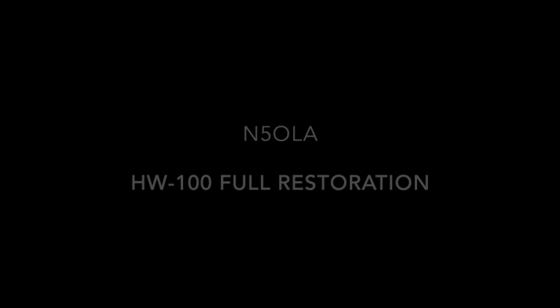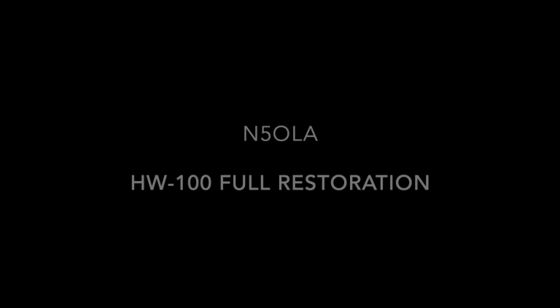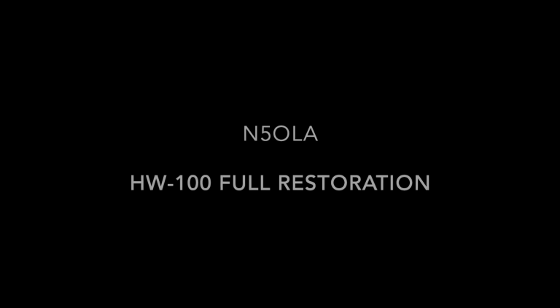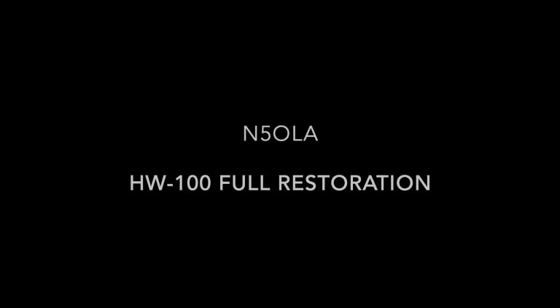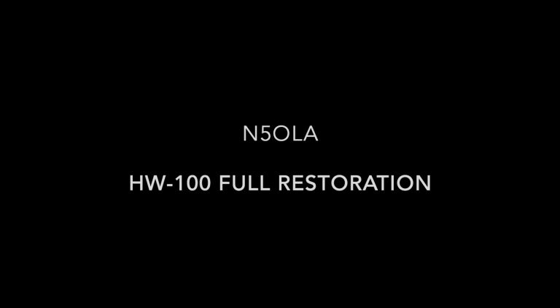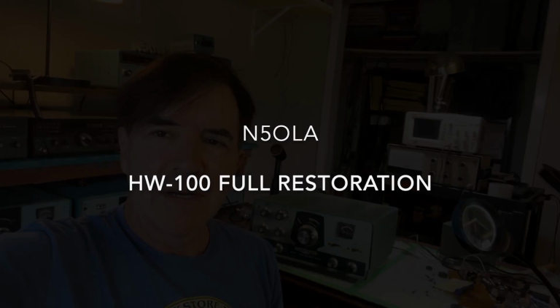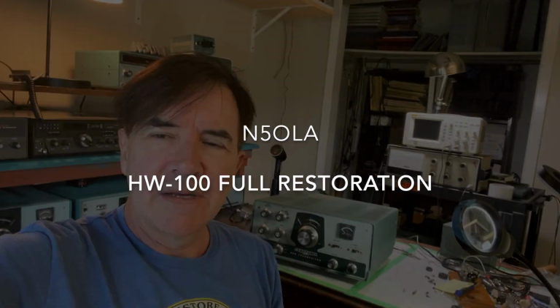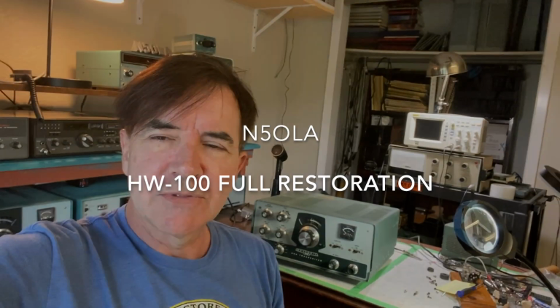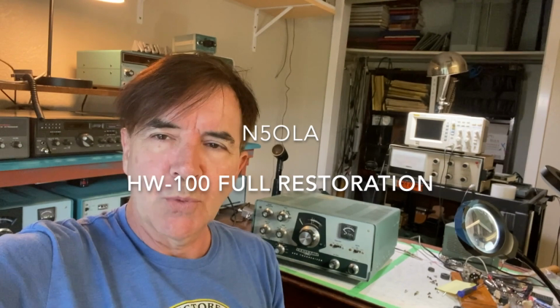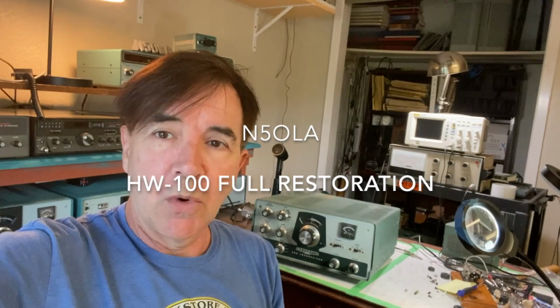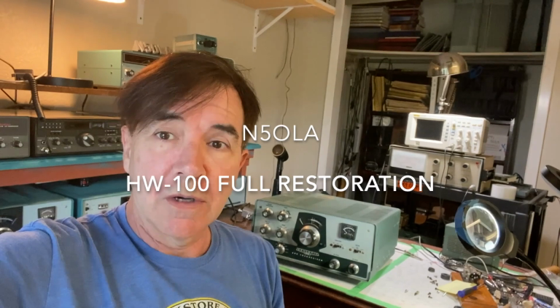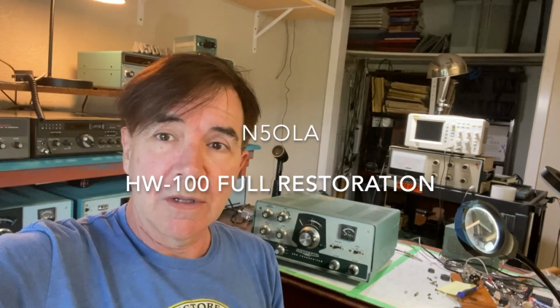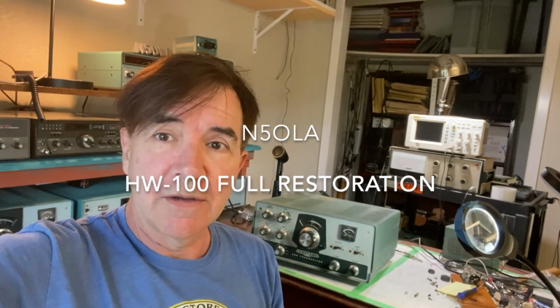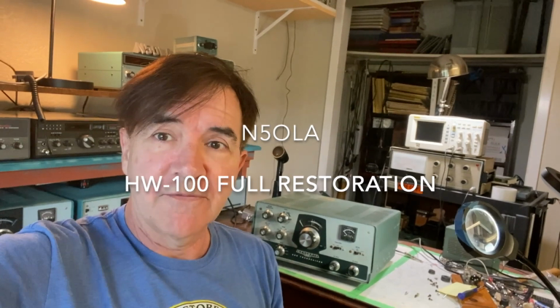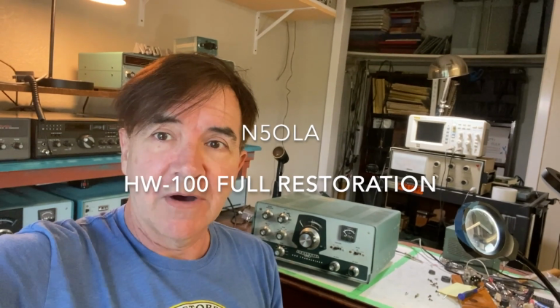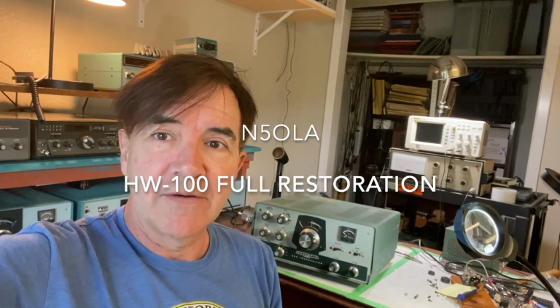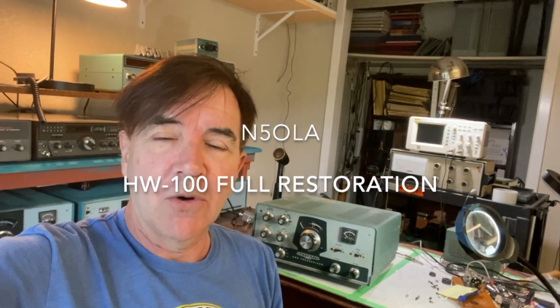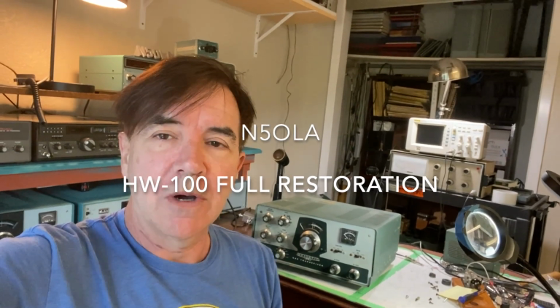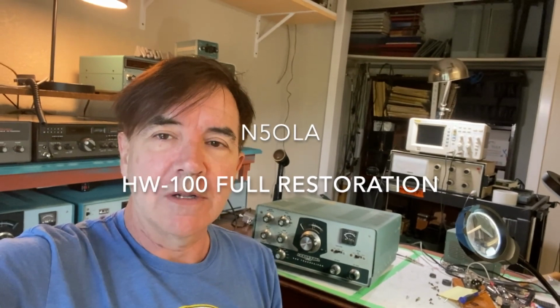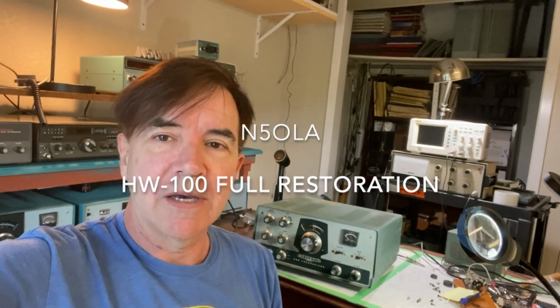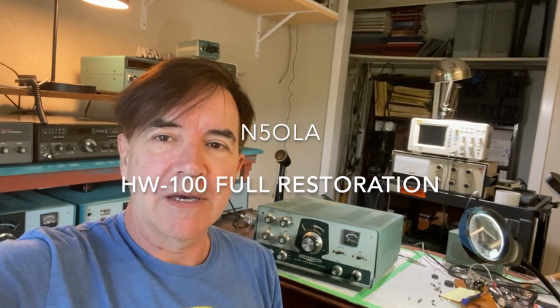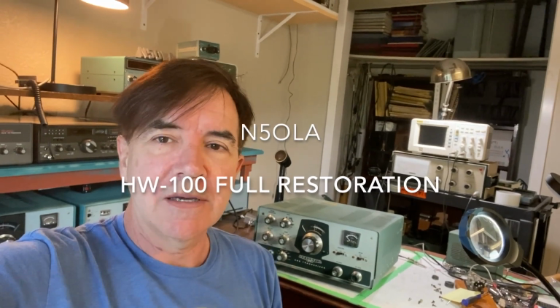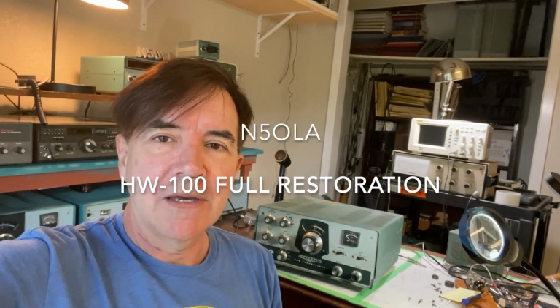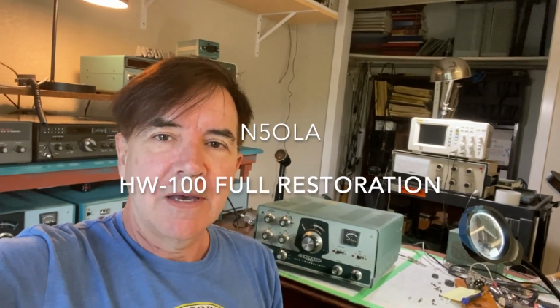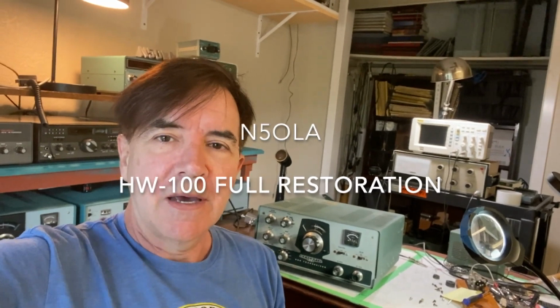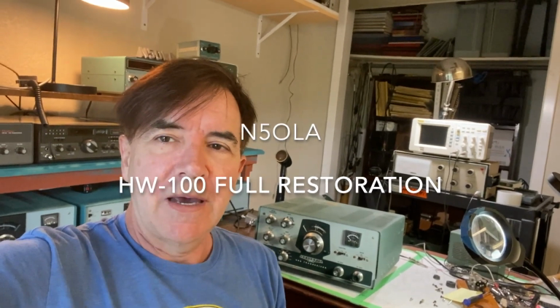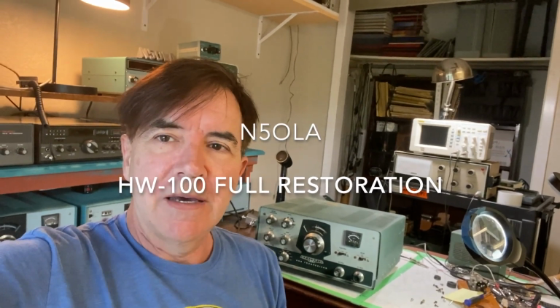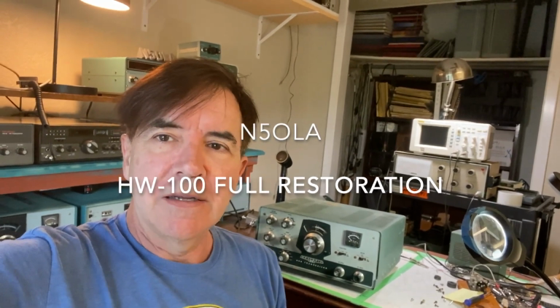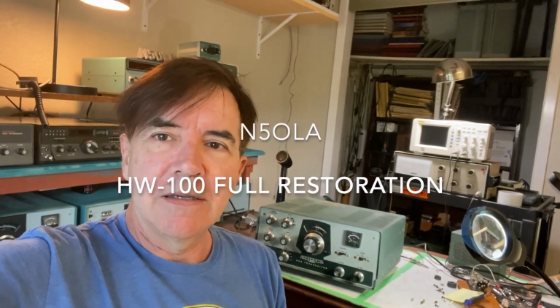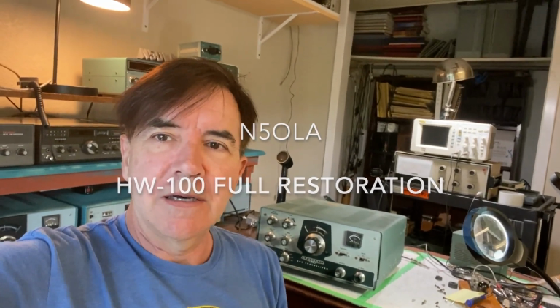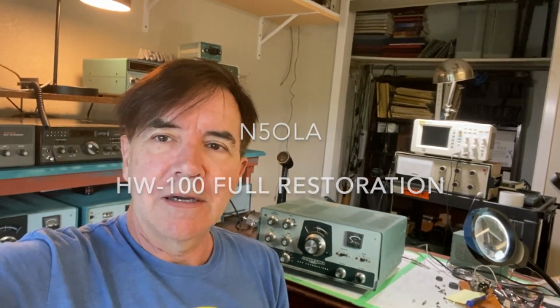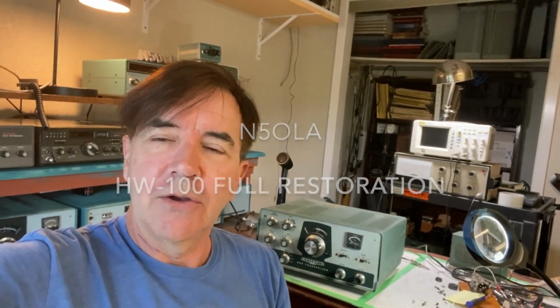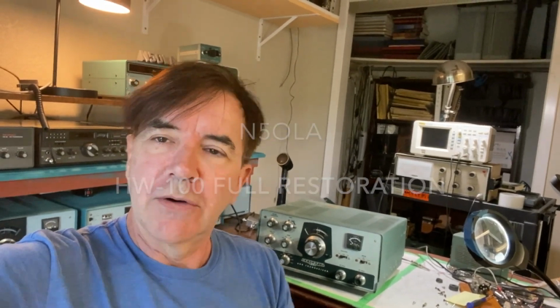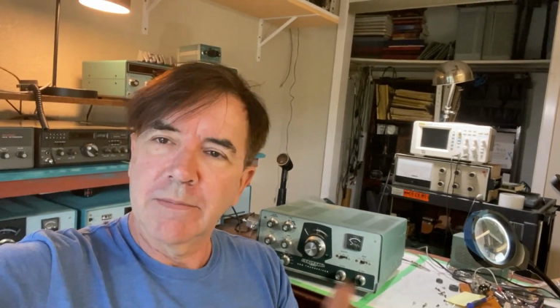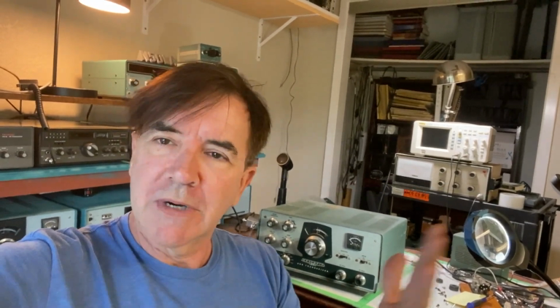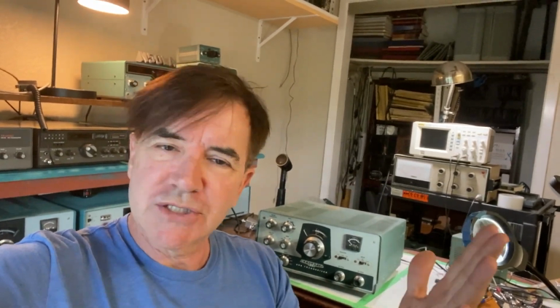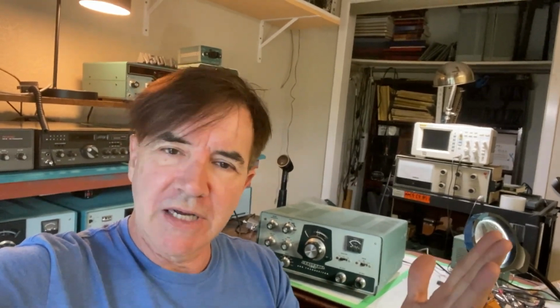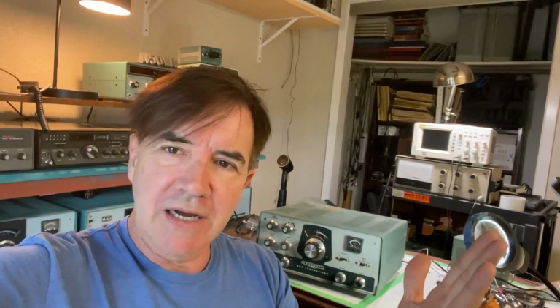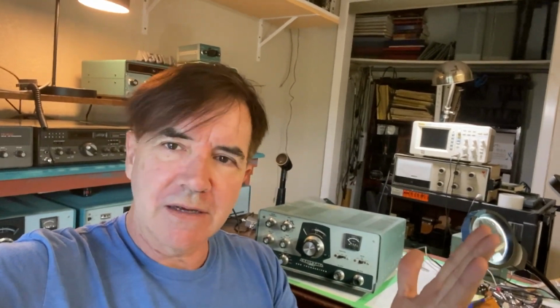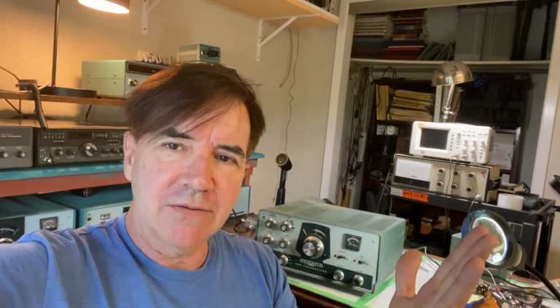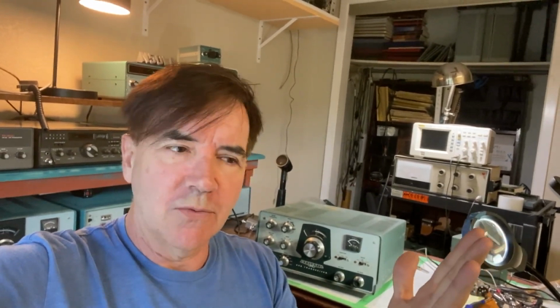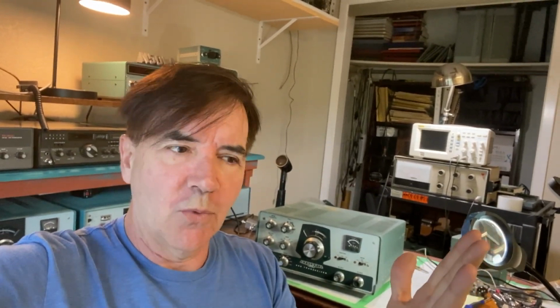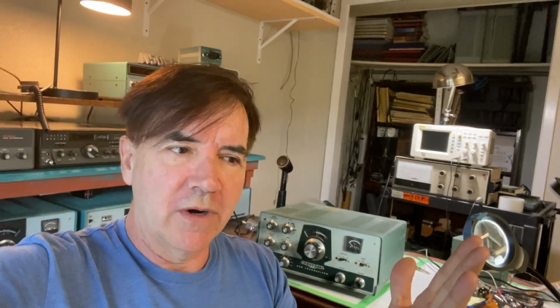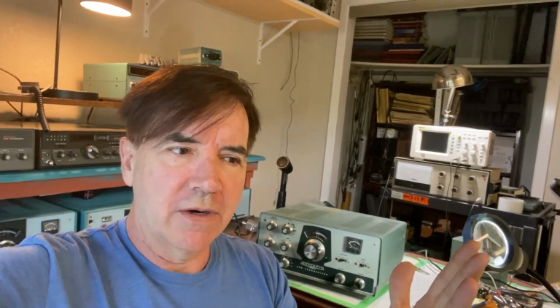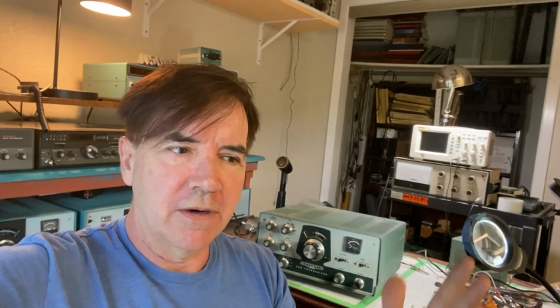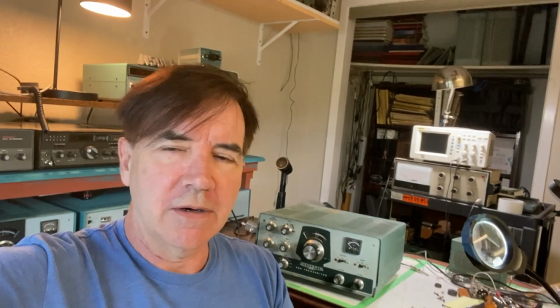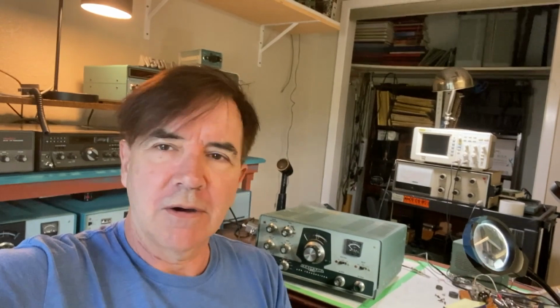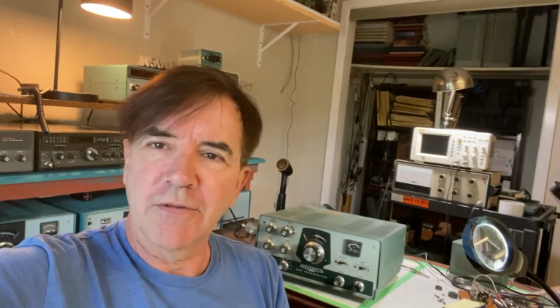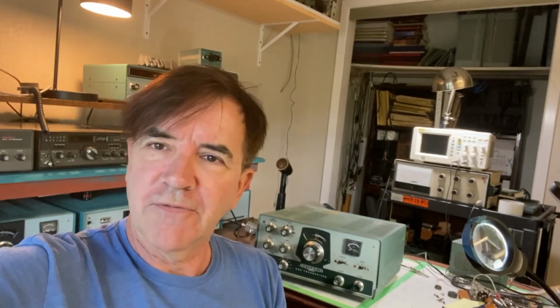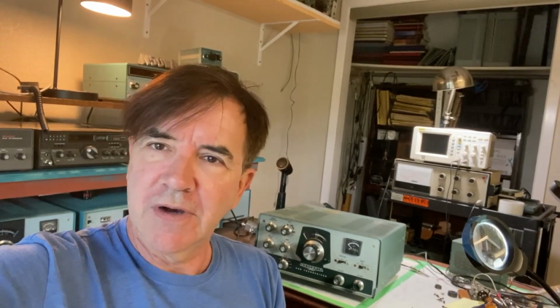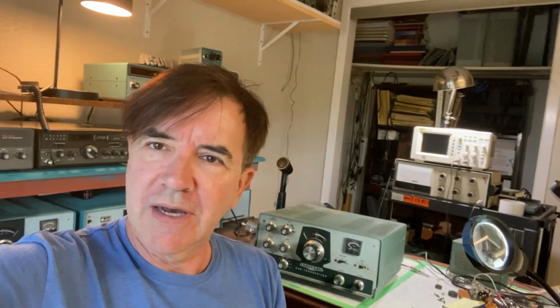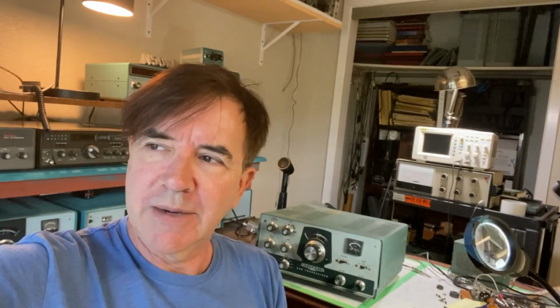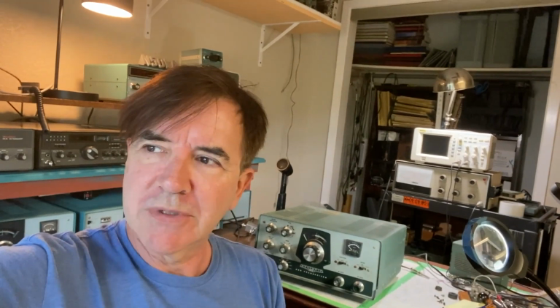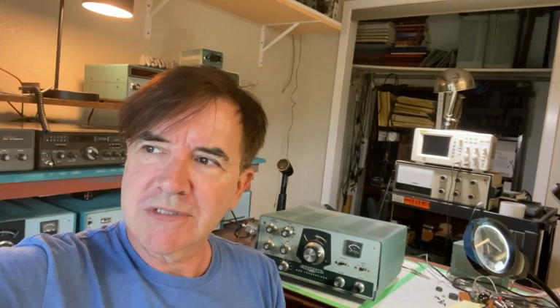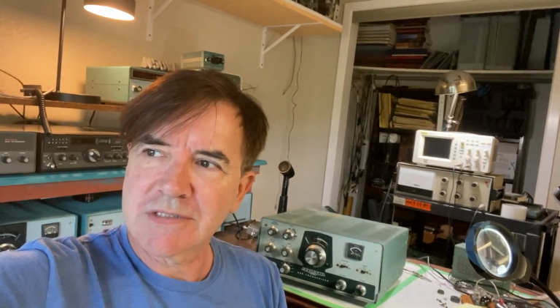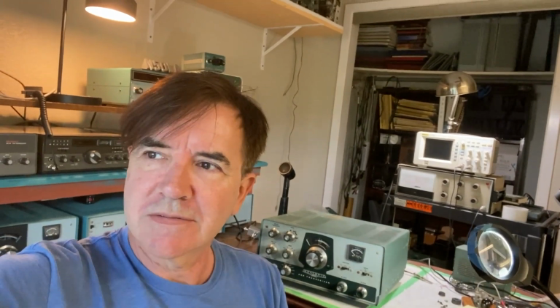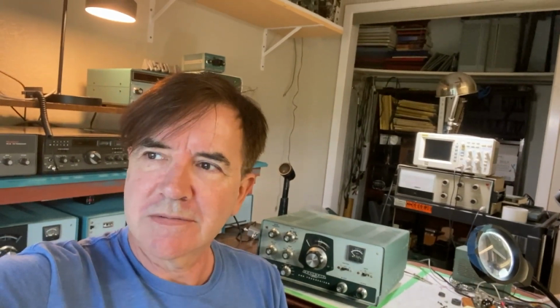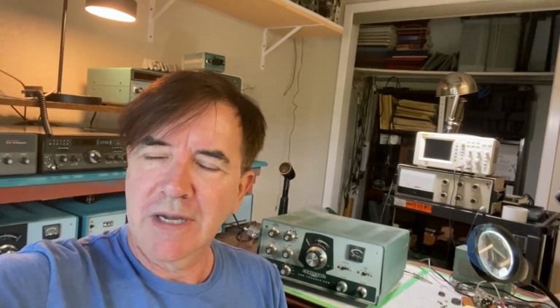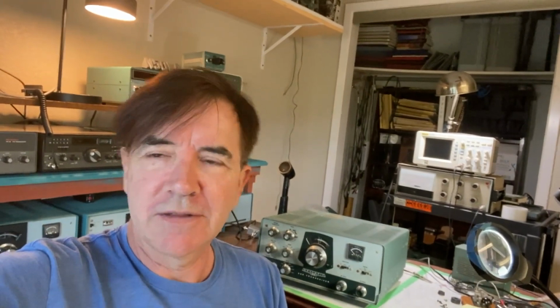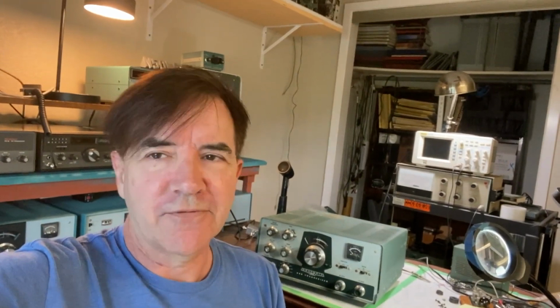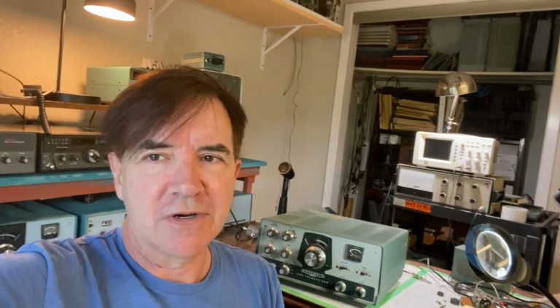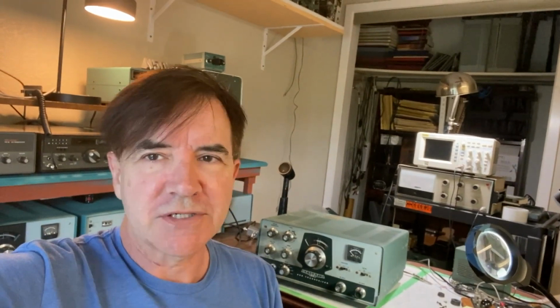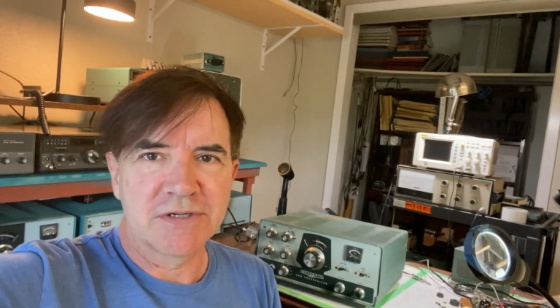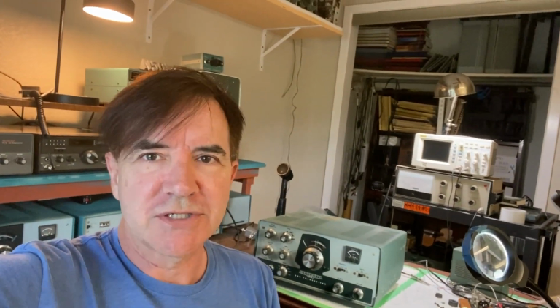Hey, my name's Will, N5OLA, and you're in my shack where all the fun happens — and the frustration.